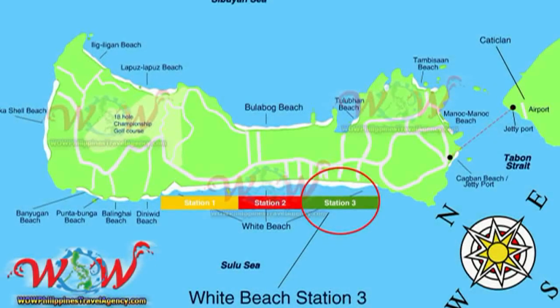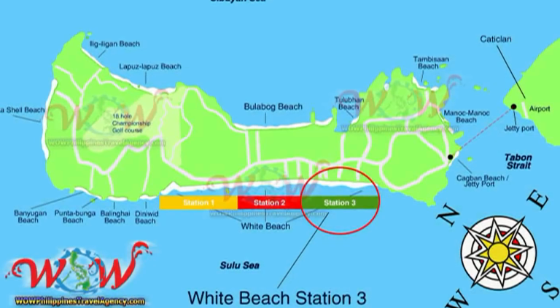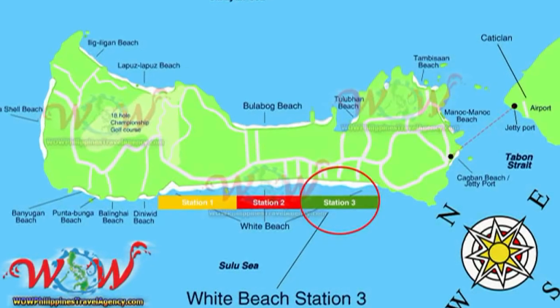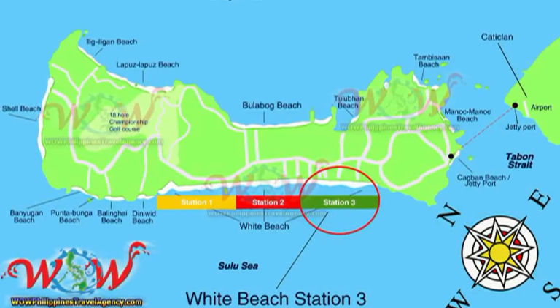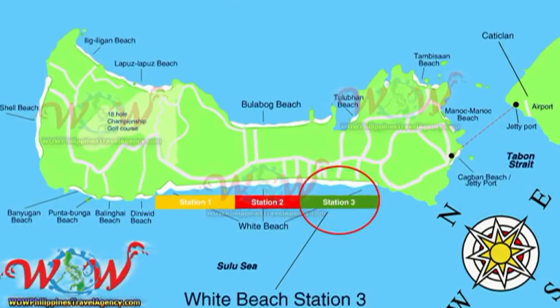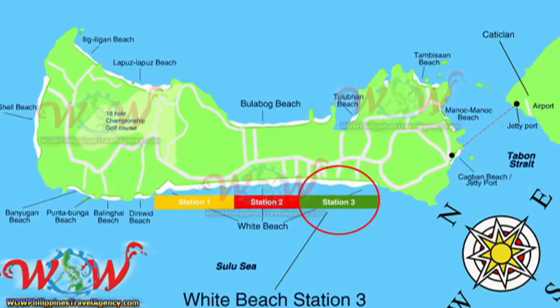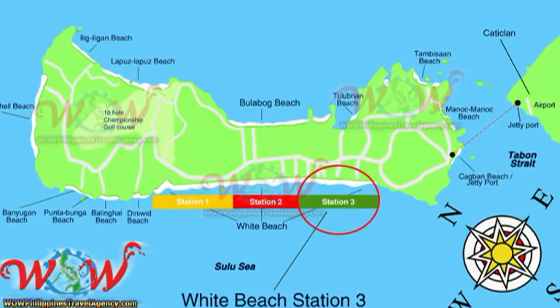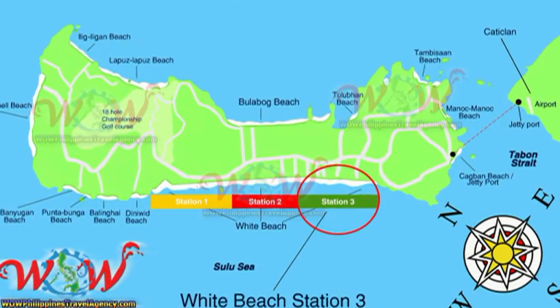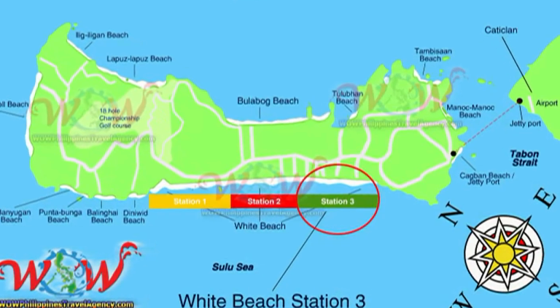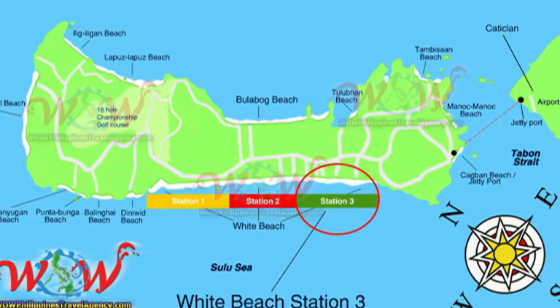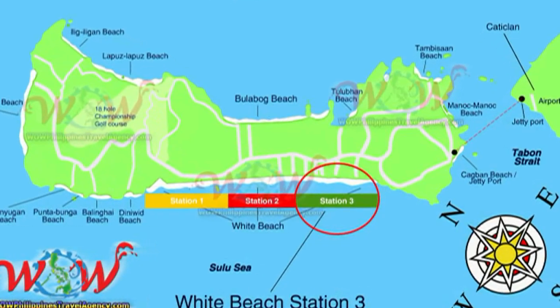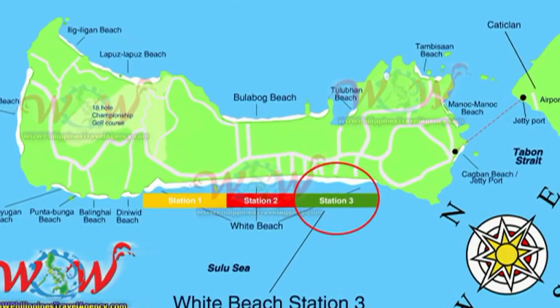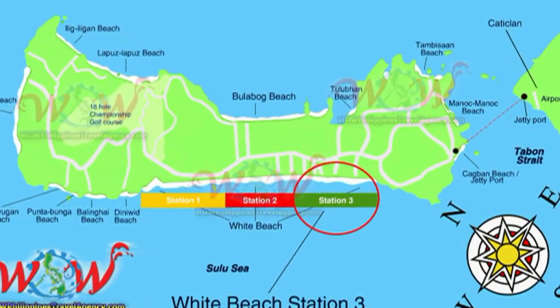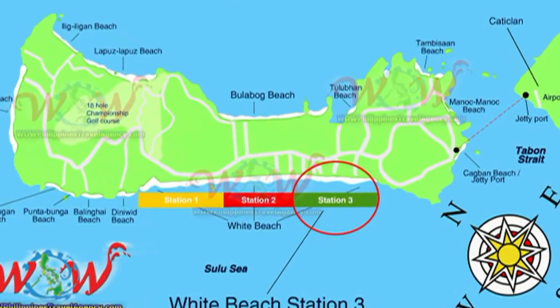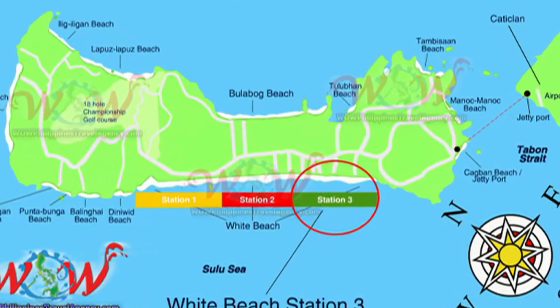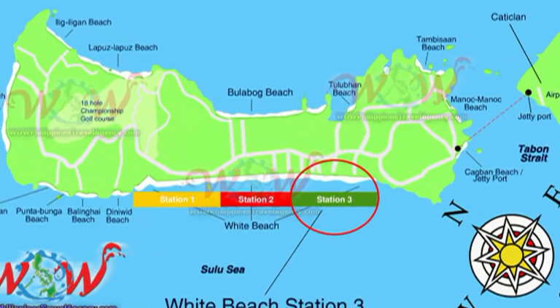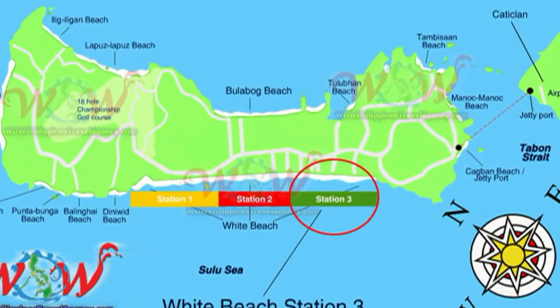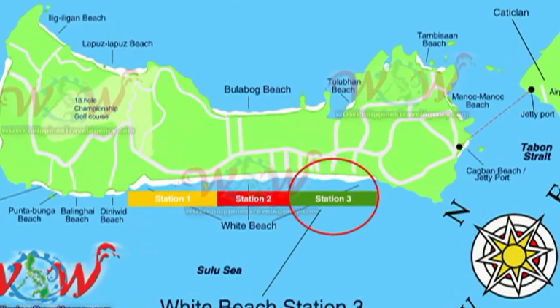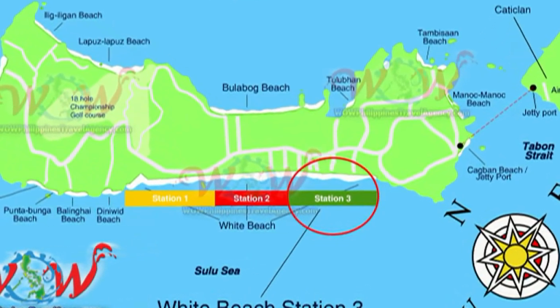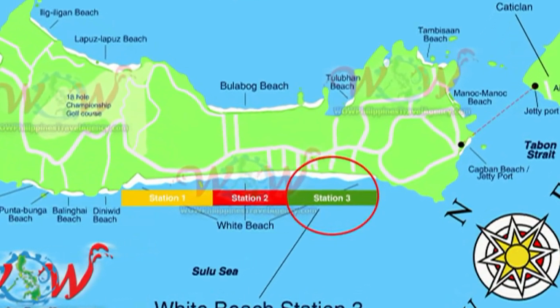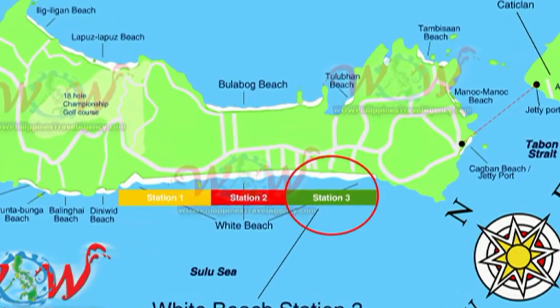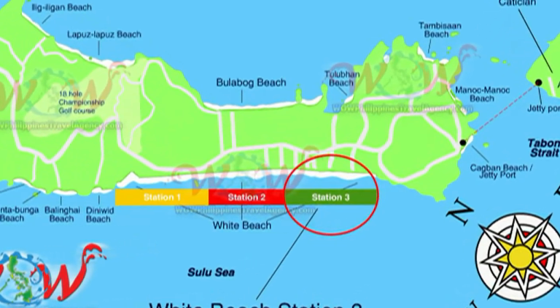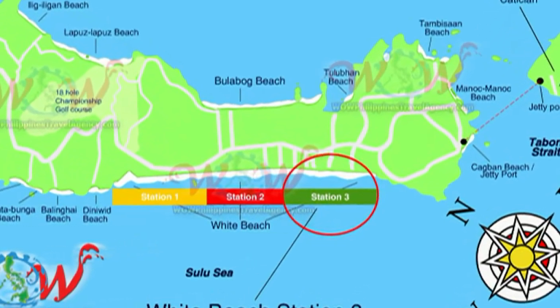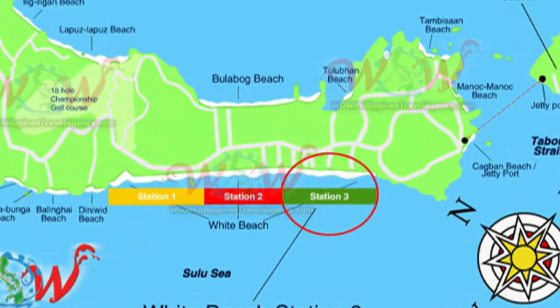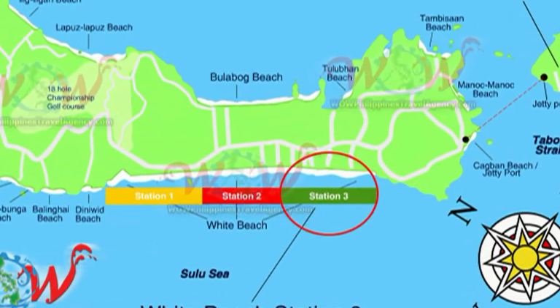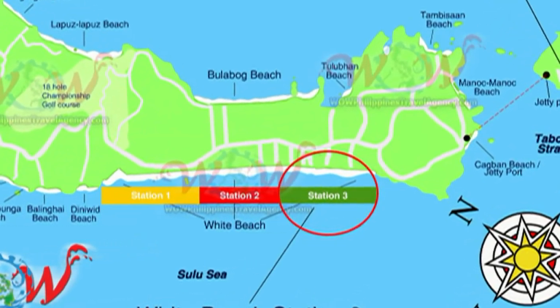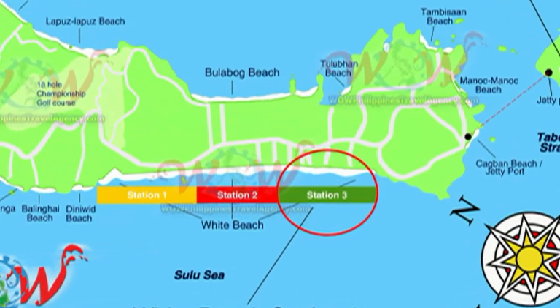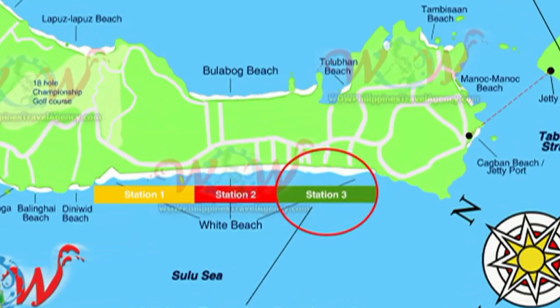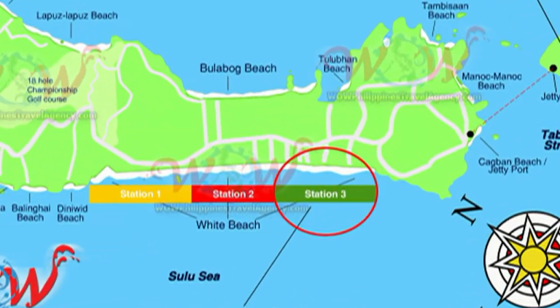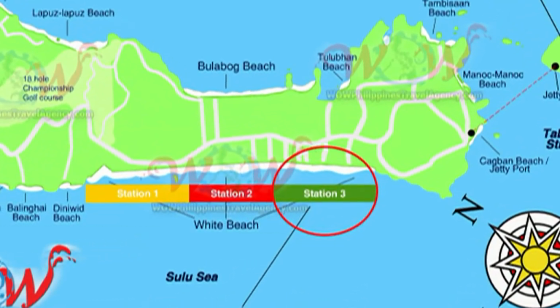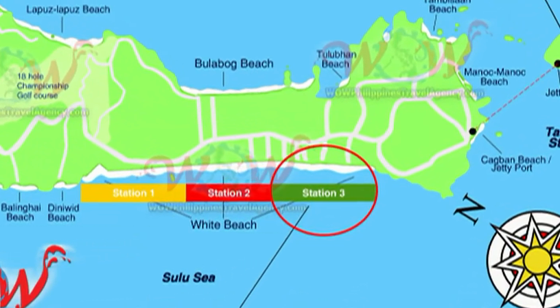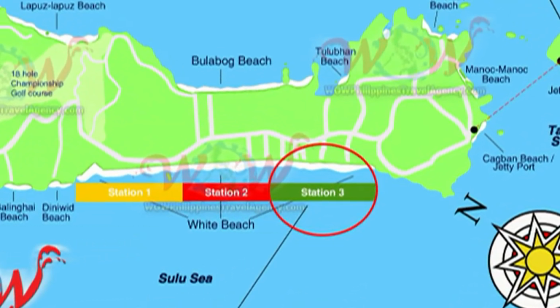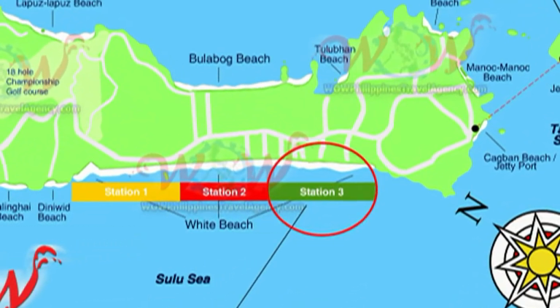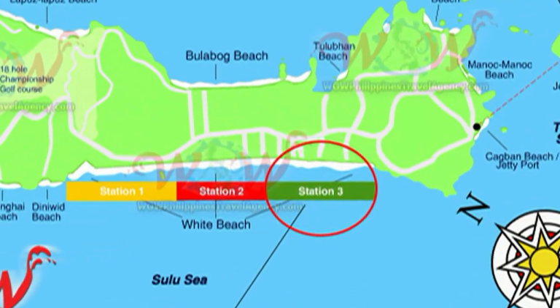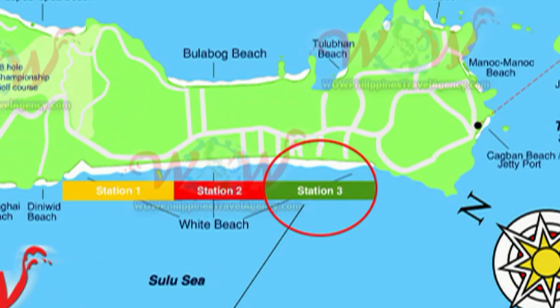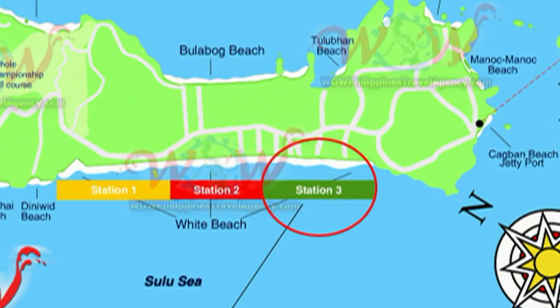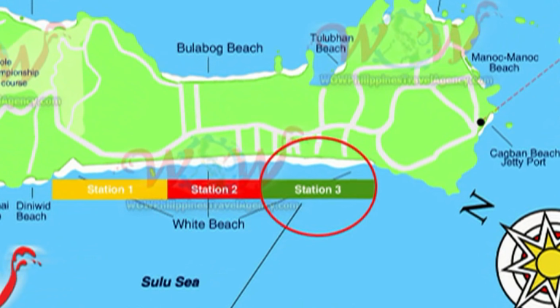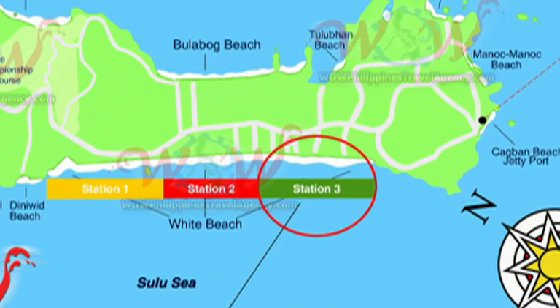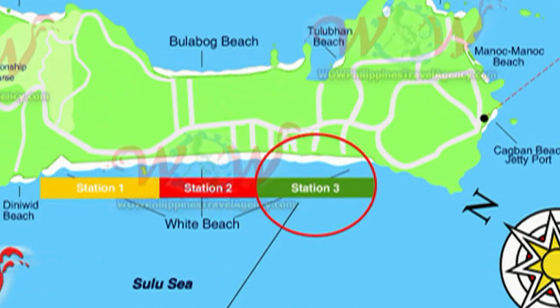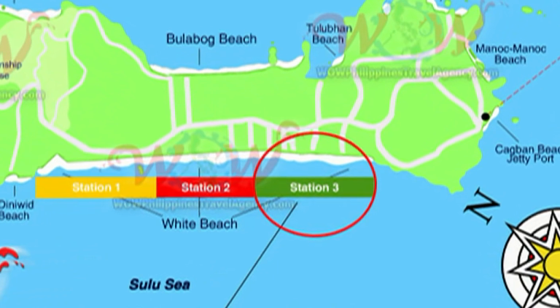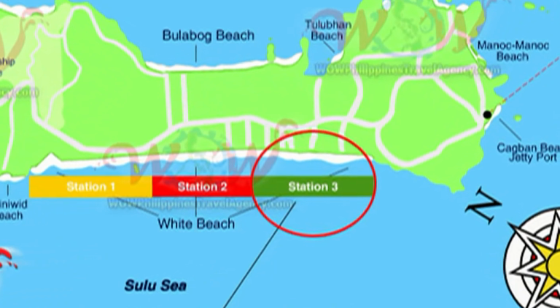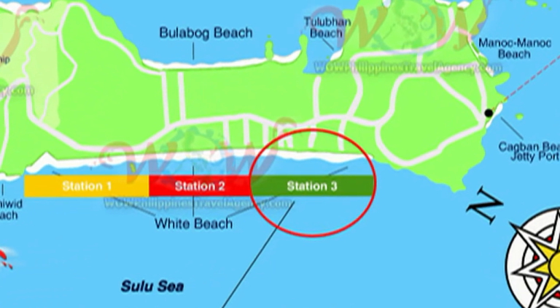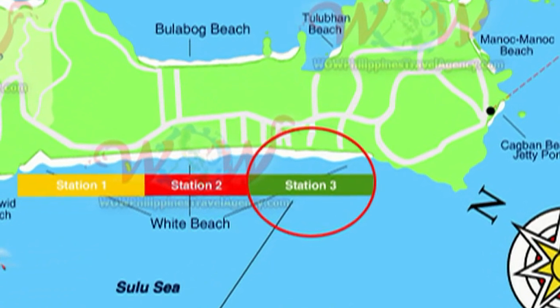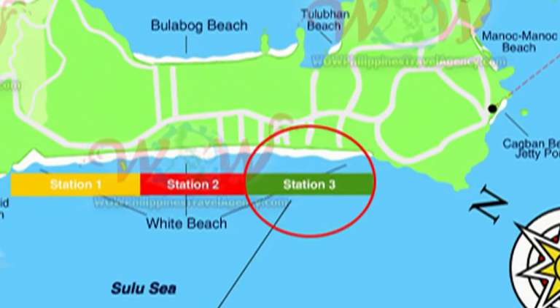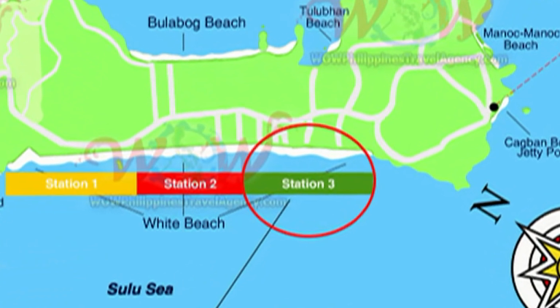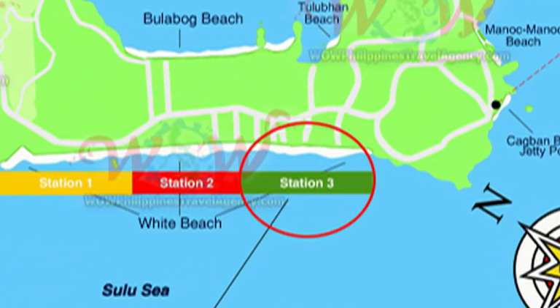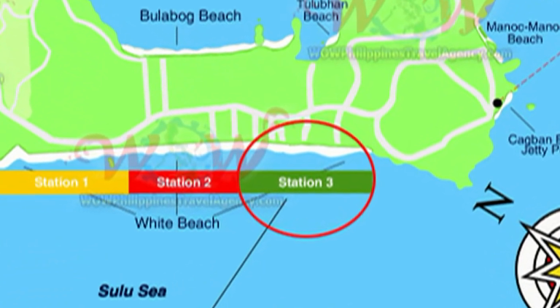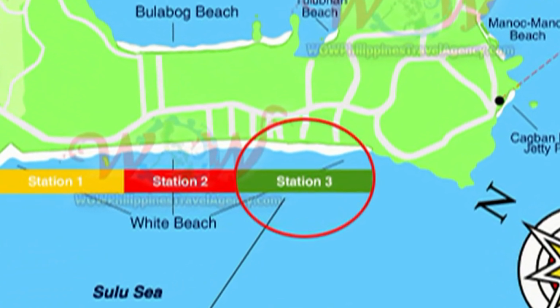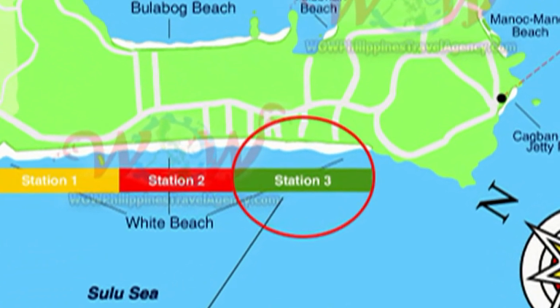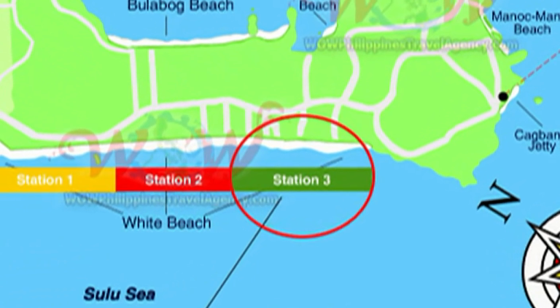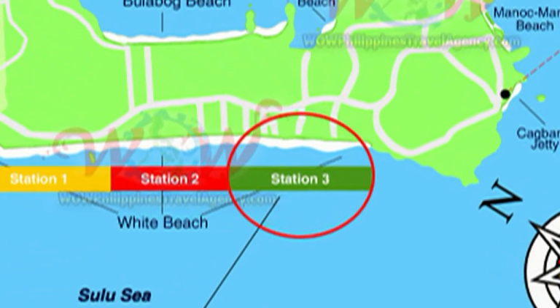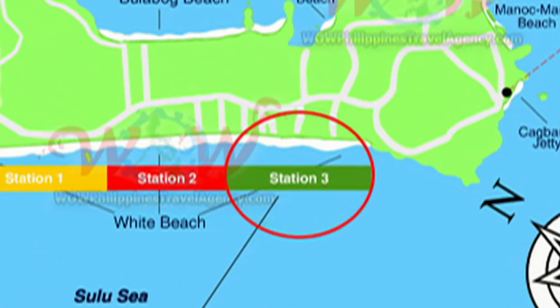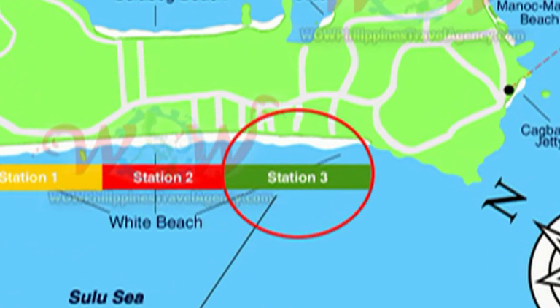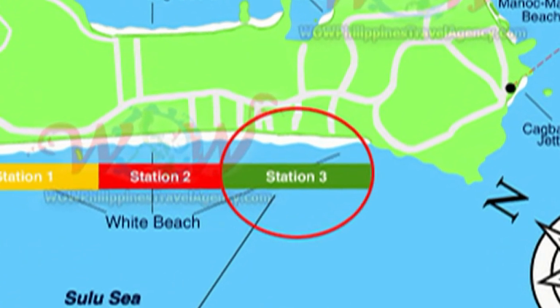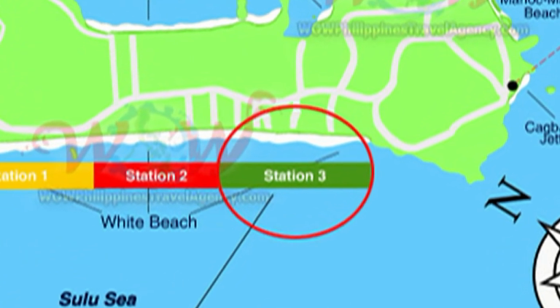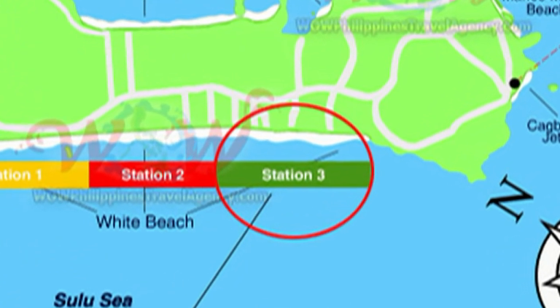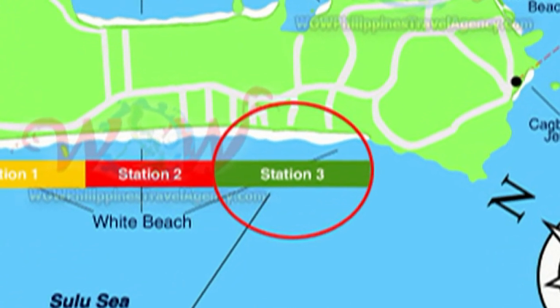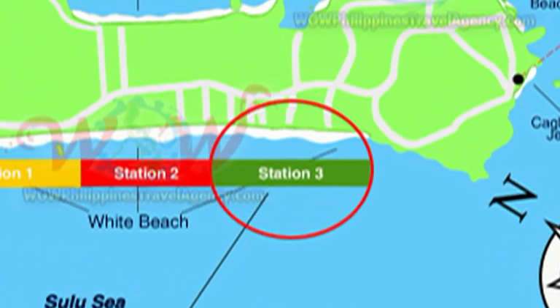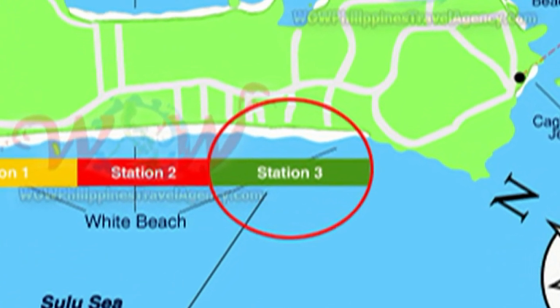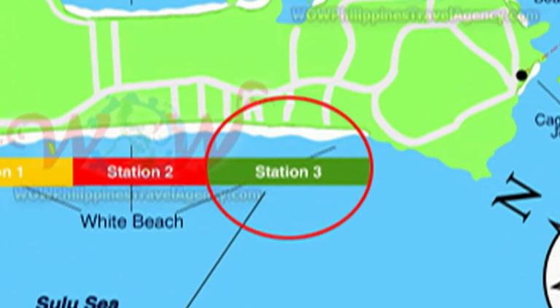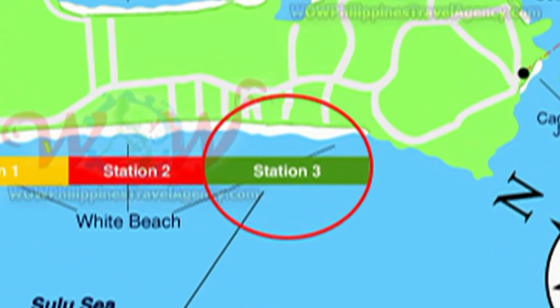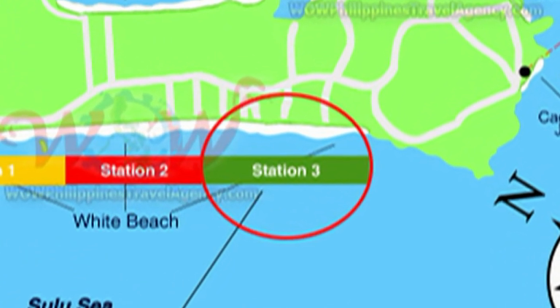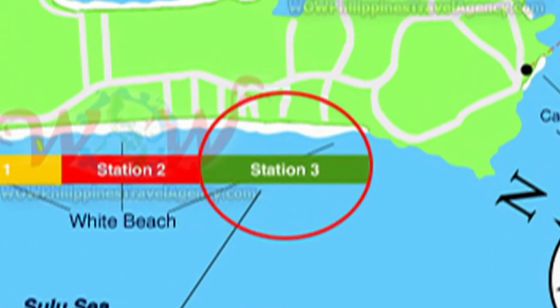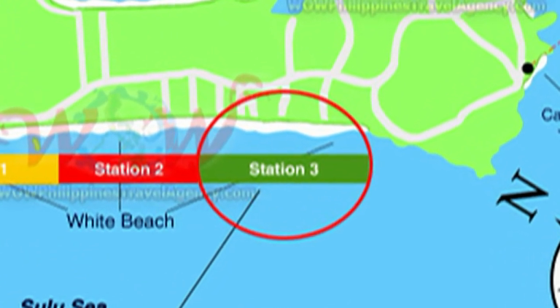Hey, Rick St. John with WOWPhilippinesTravelAgency.com. Today we're going to be looking at Asia Premier Suites located in Station 3.